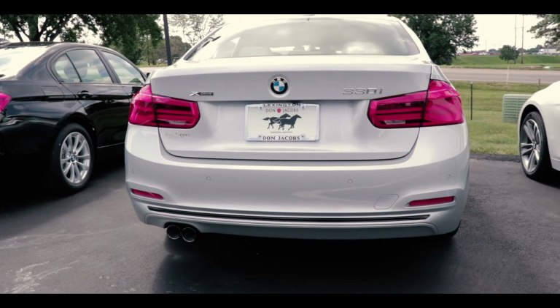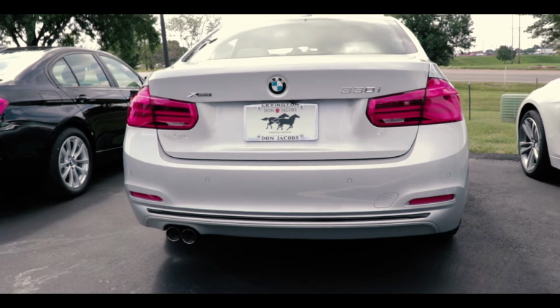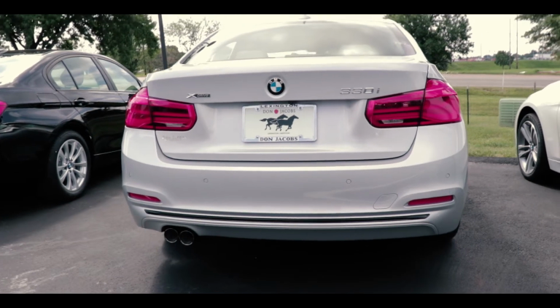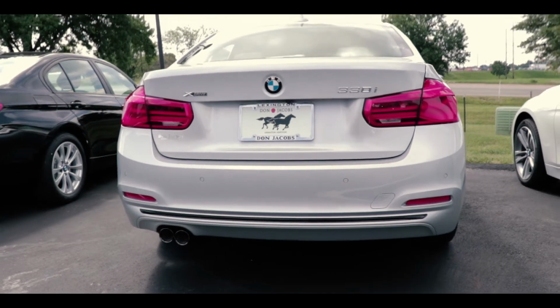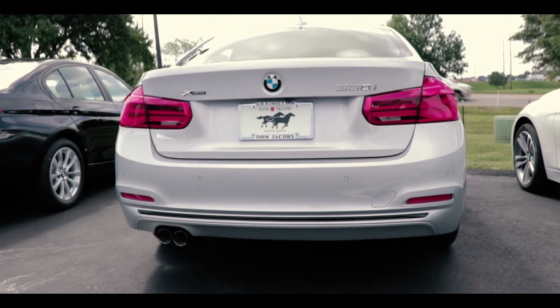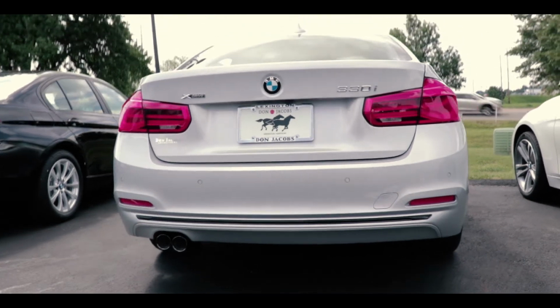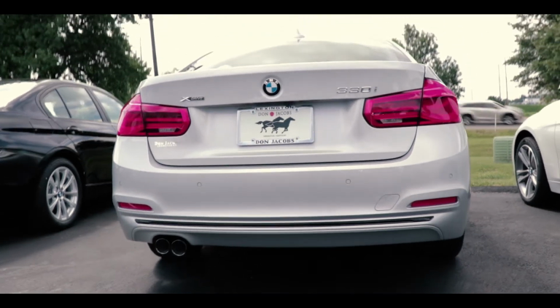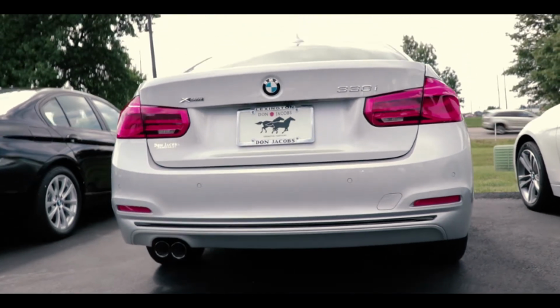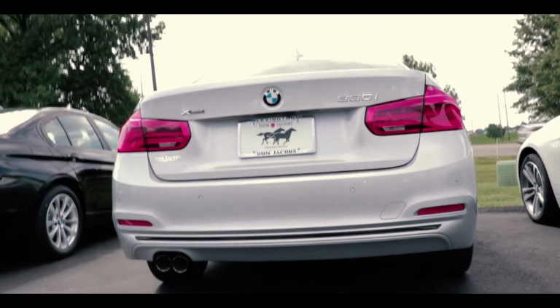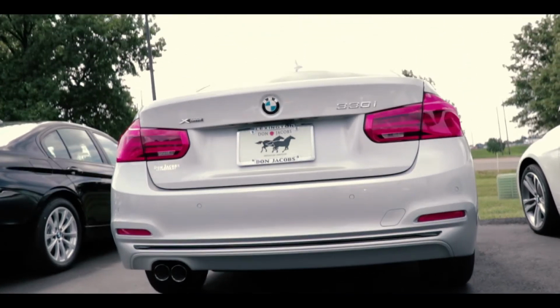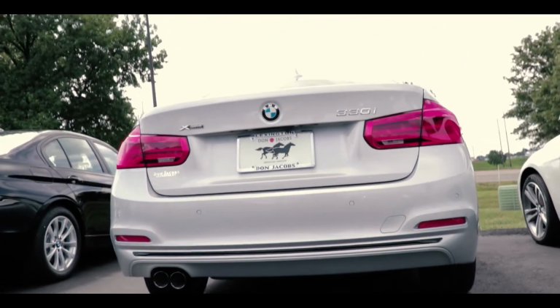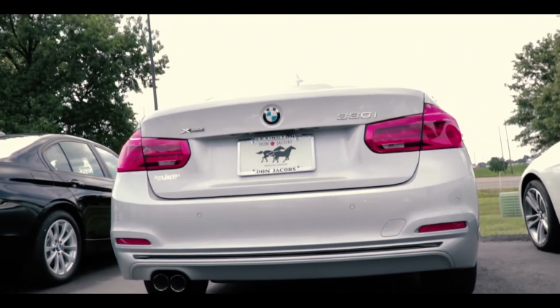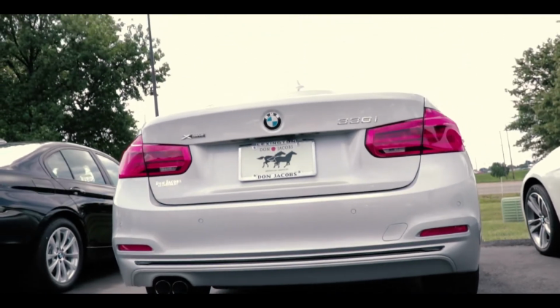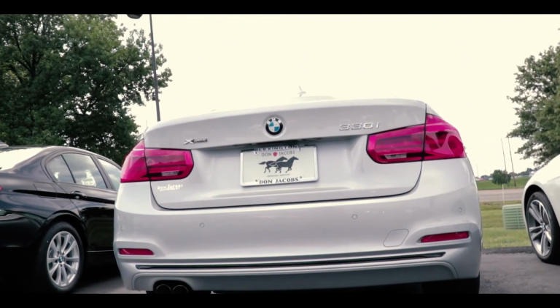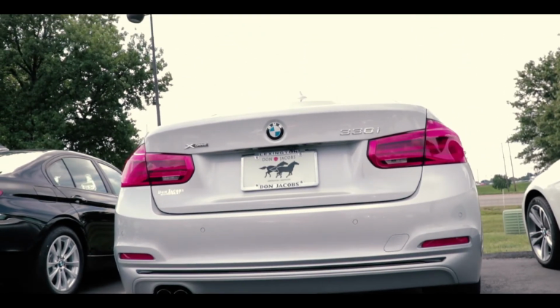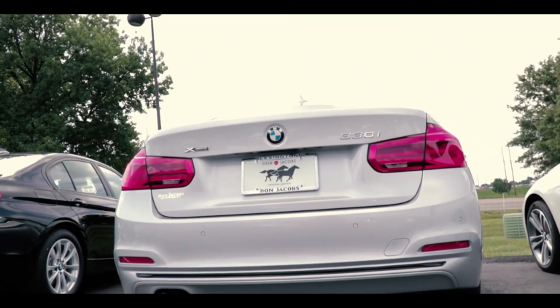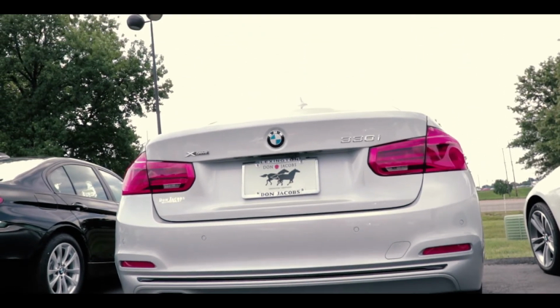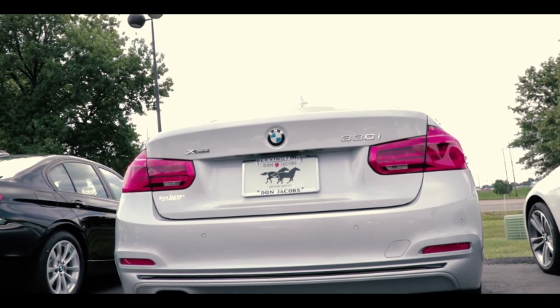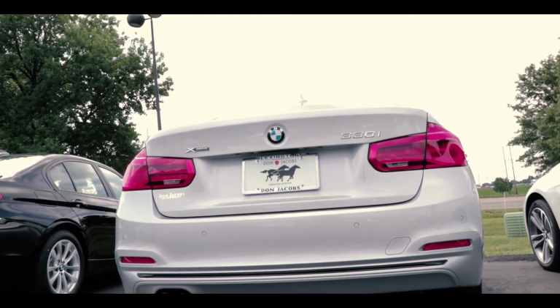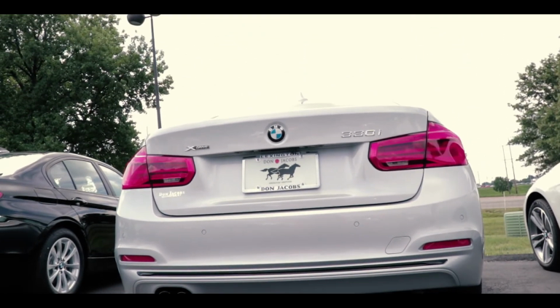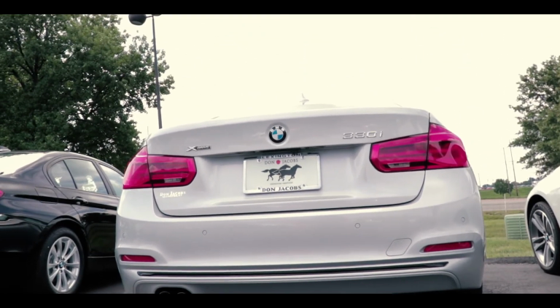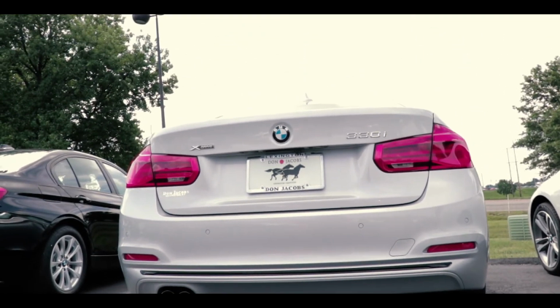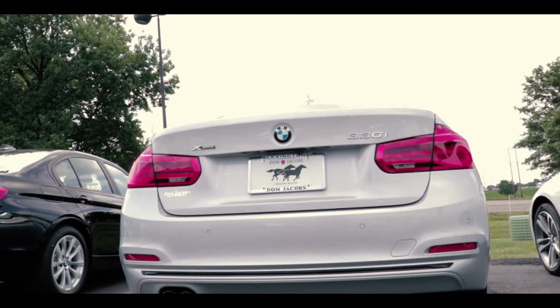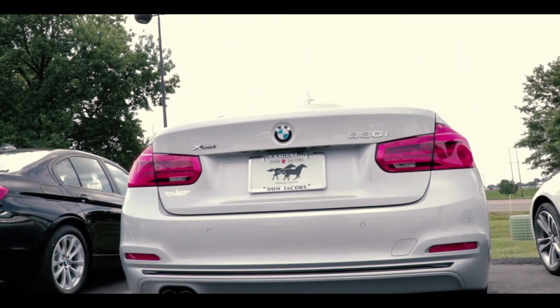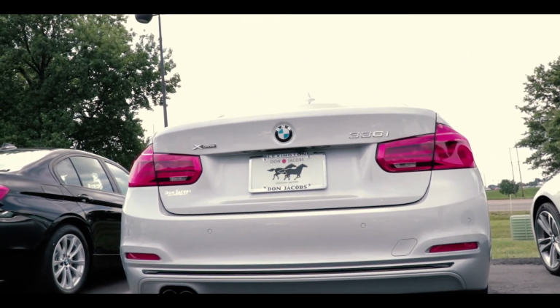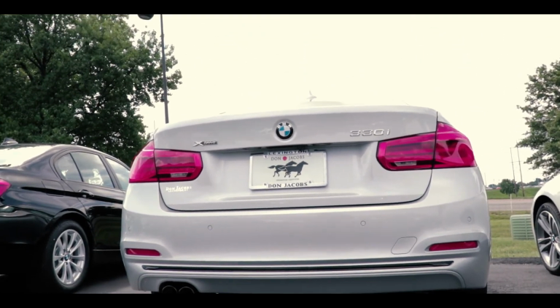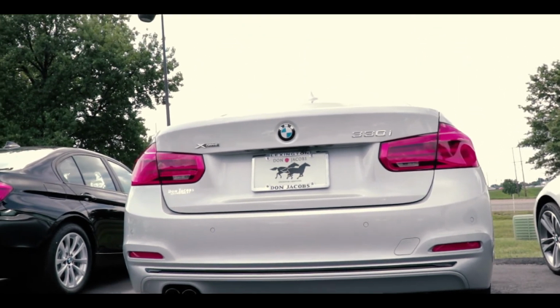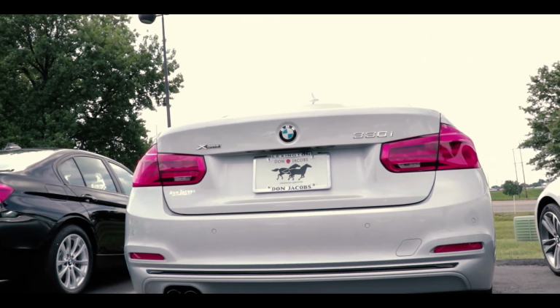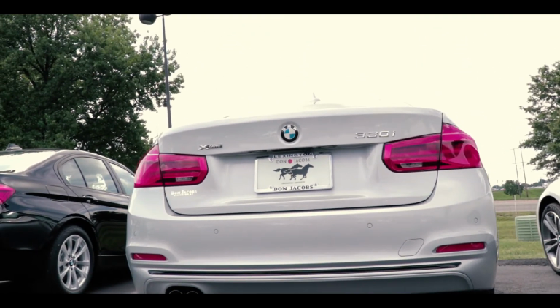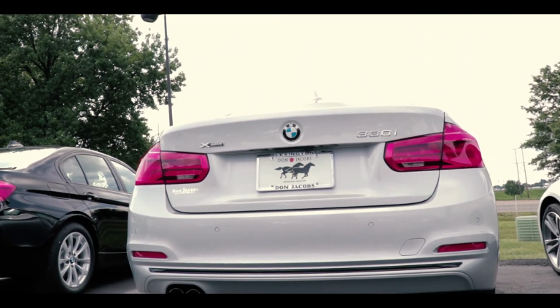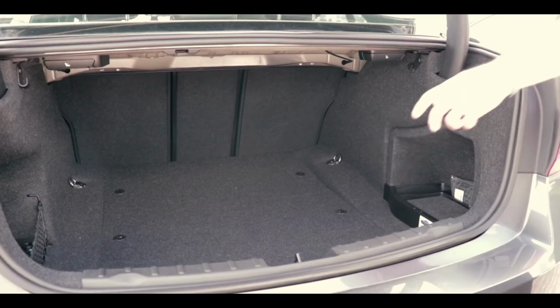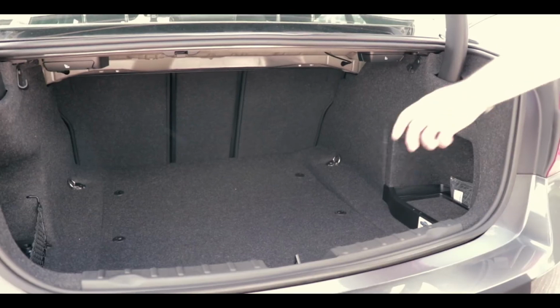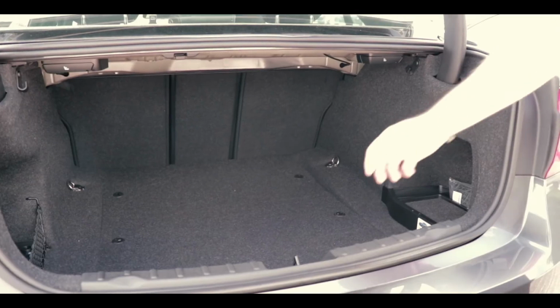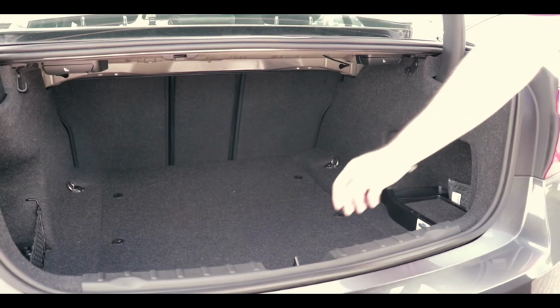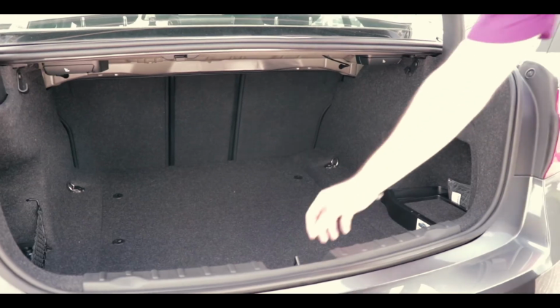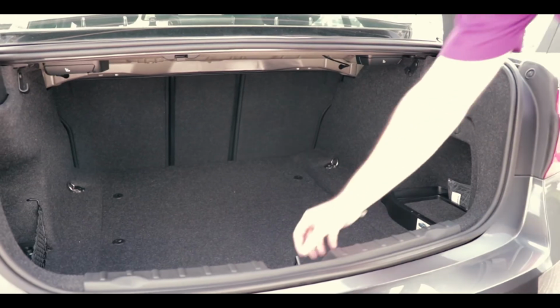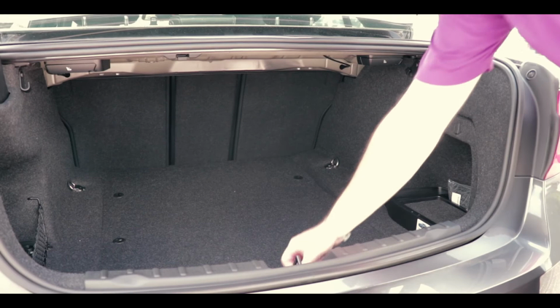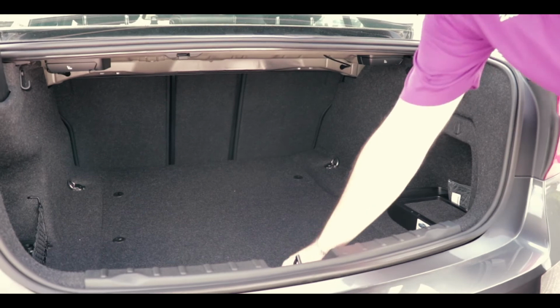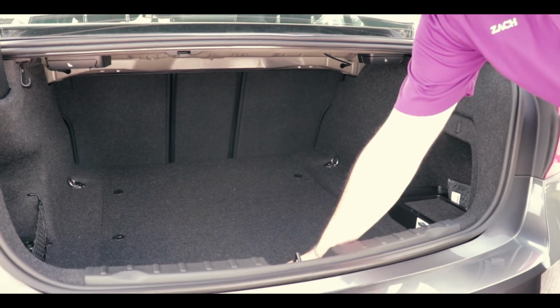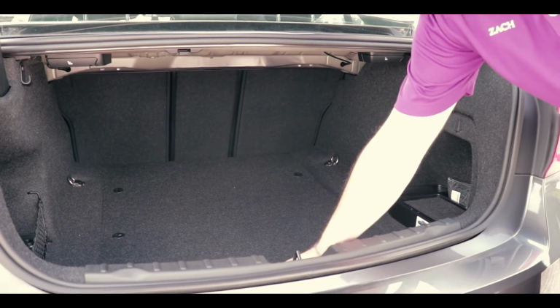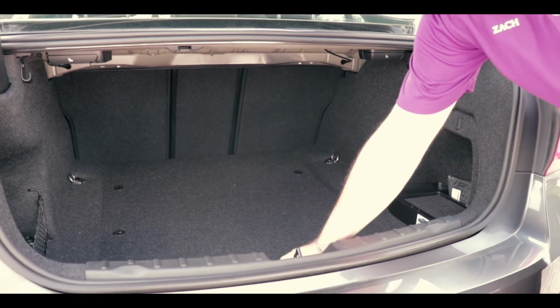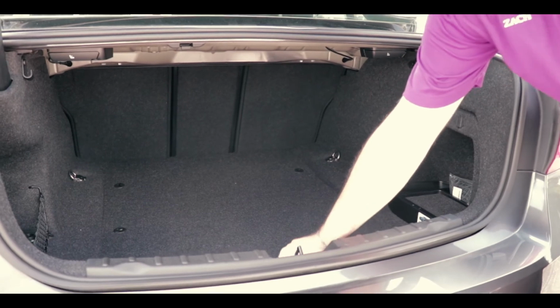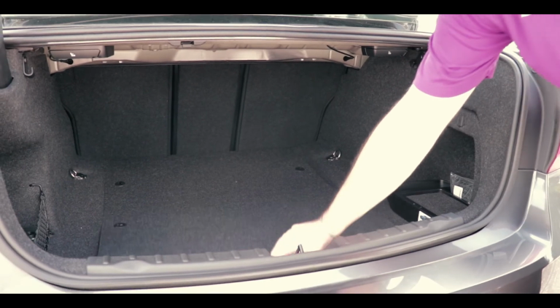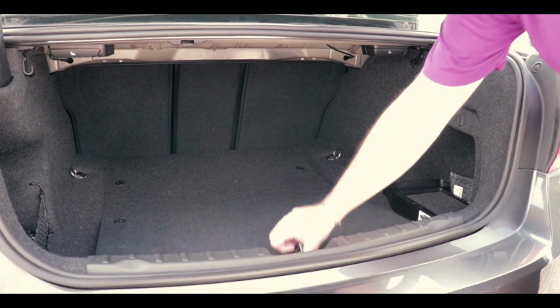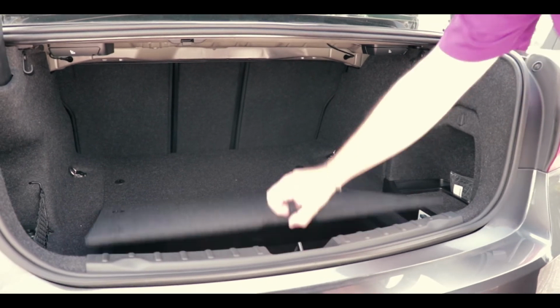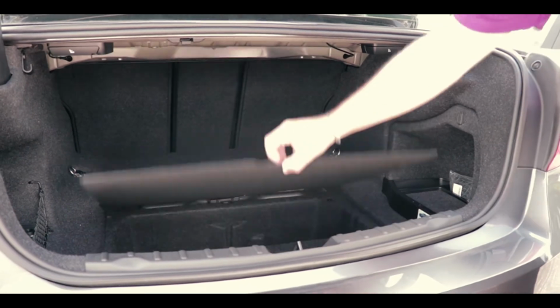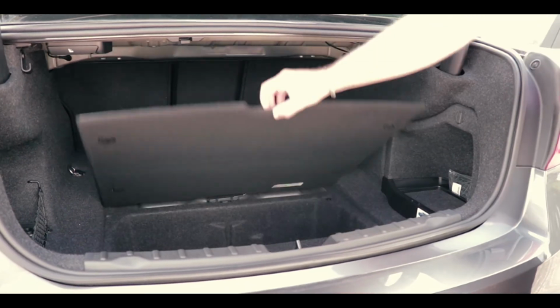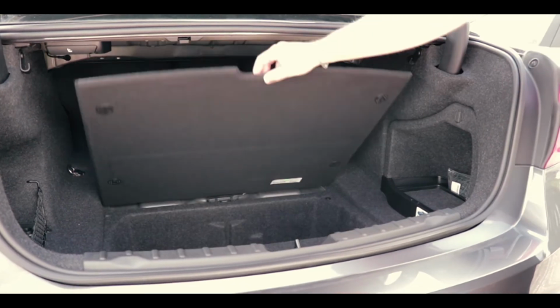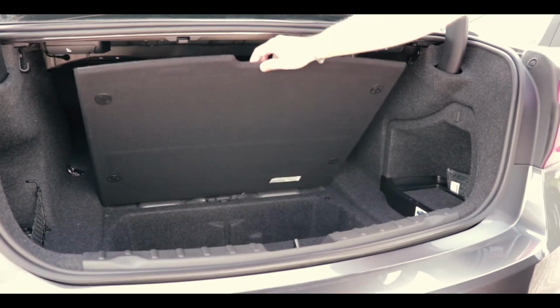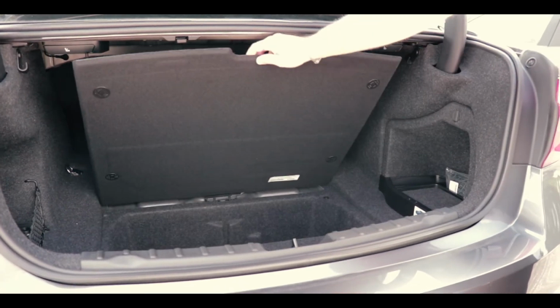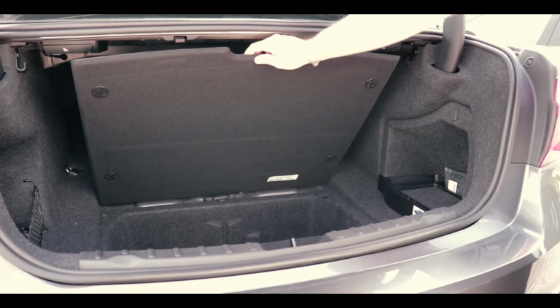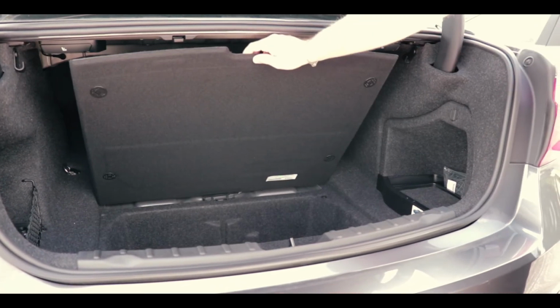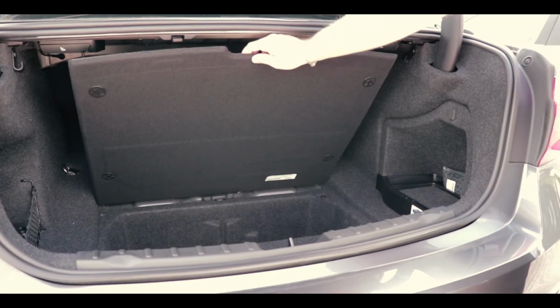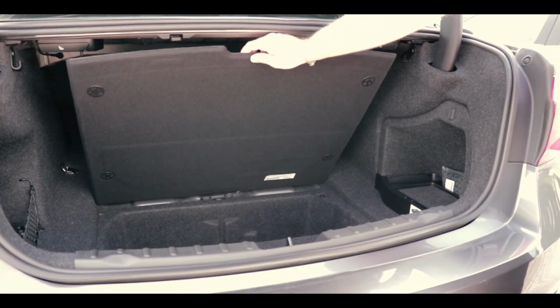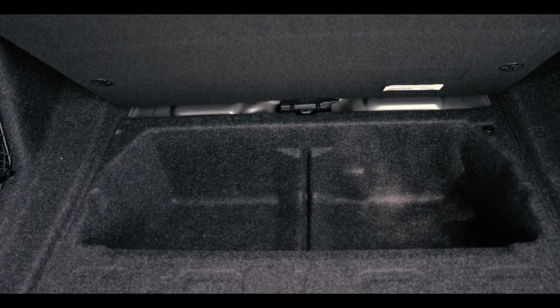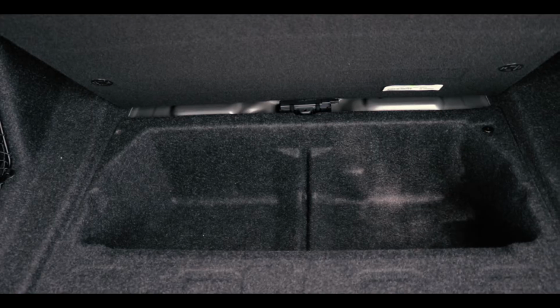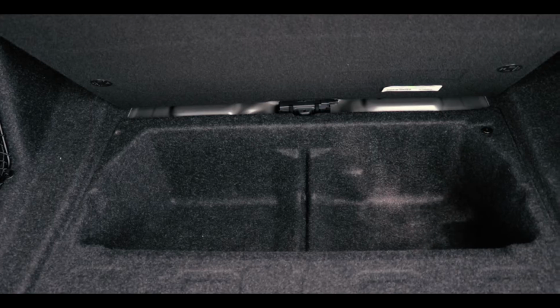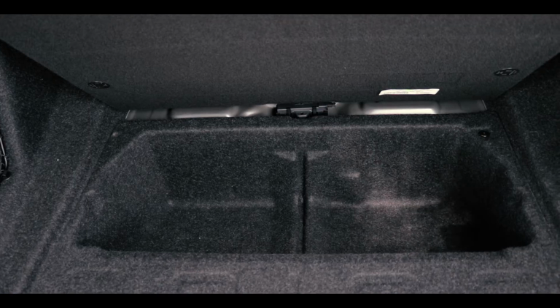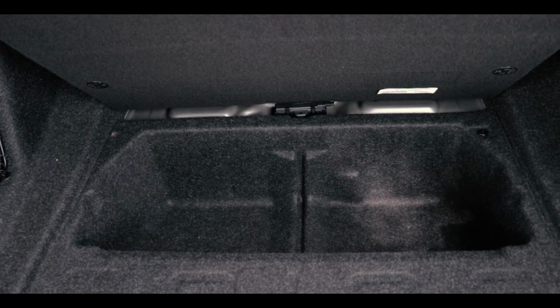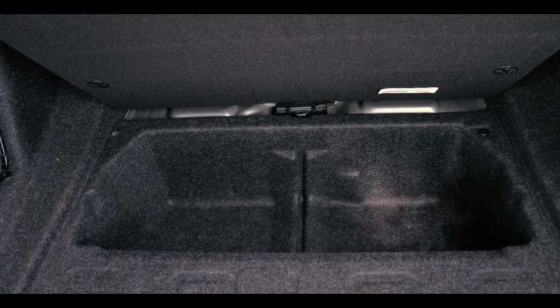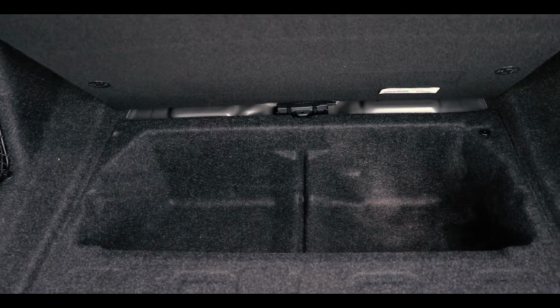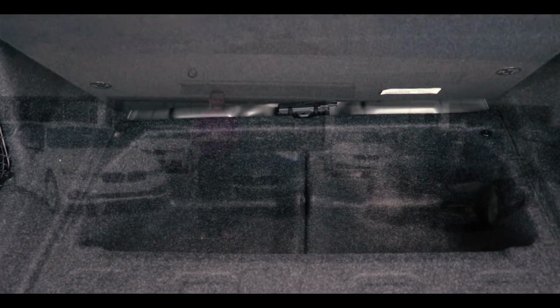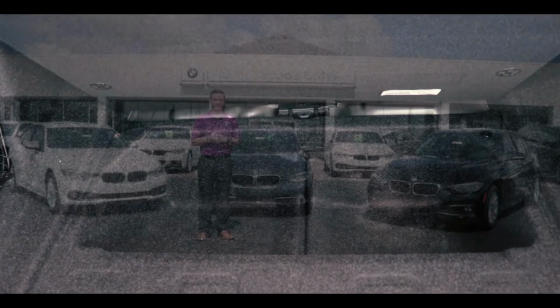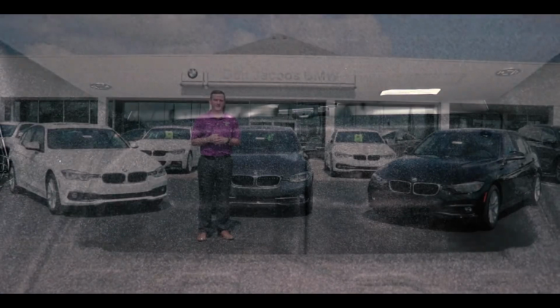The 3 Series has unmatched passenger comfort and increased trunk space. It's stretched 3 inches, or 8 inches on the GT, on this year's generation of vehicles.